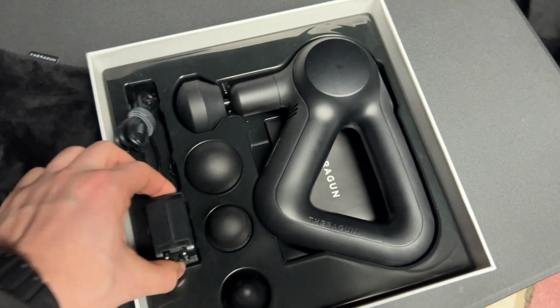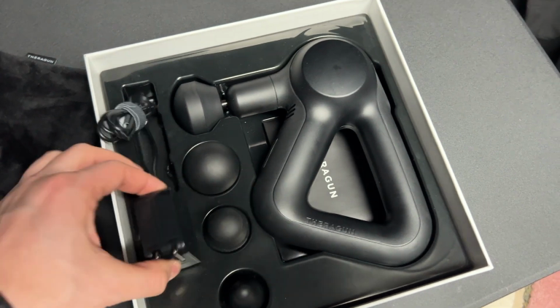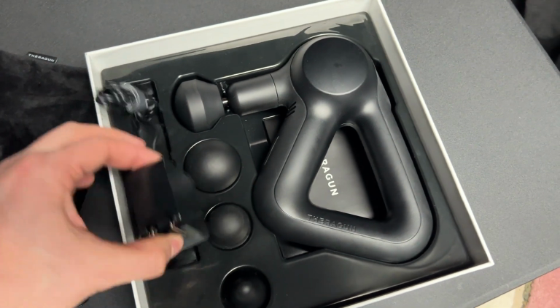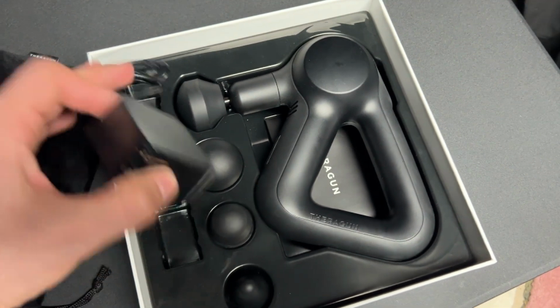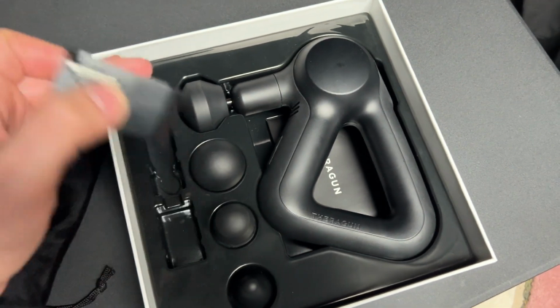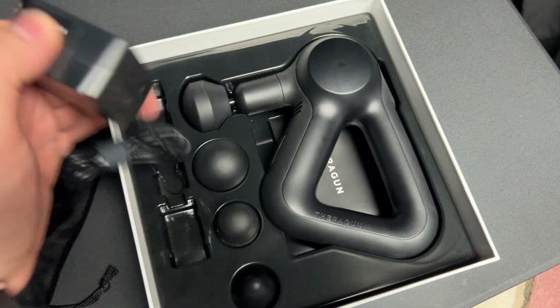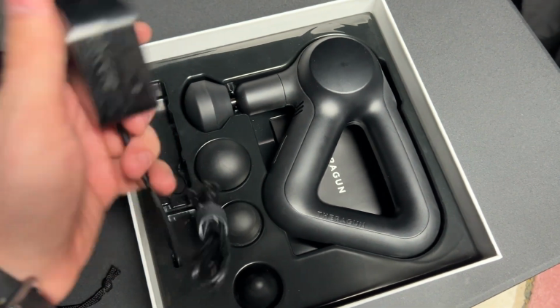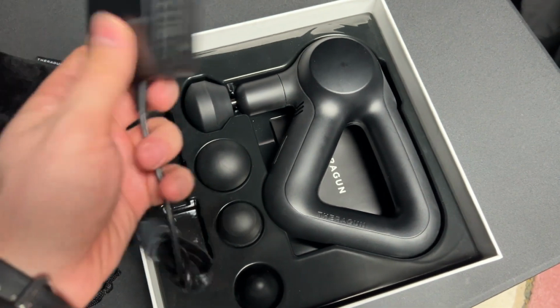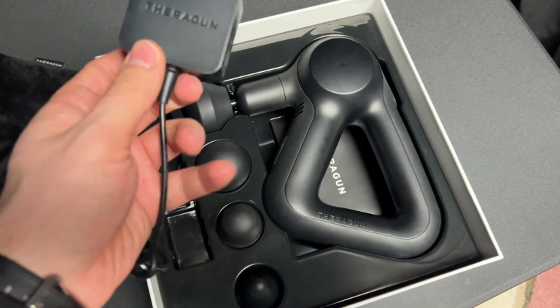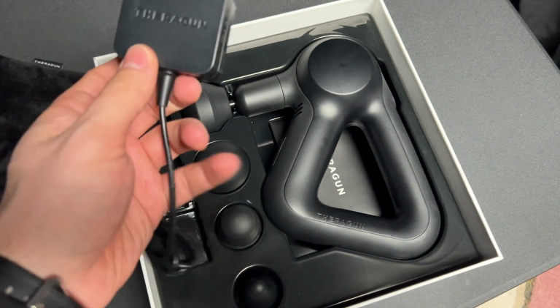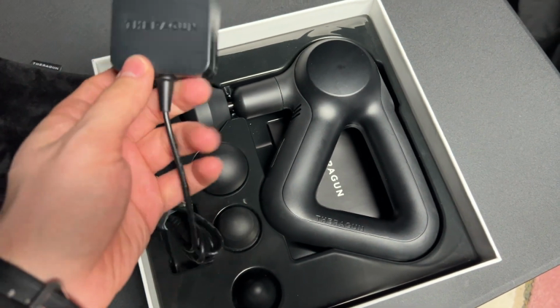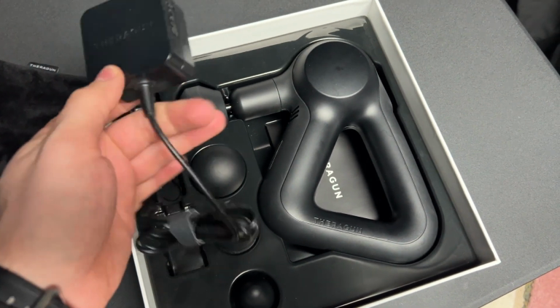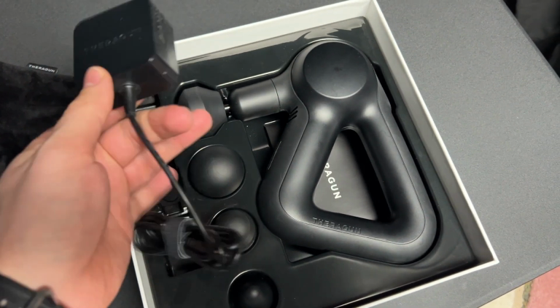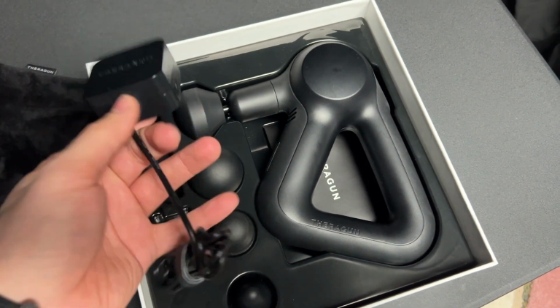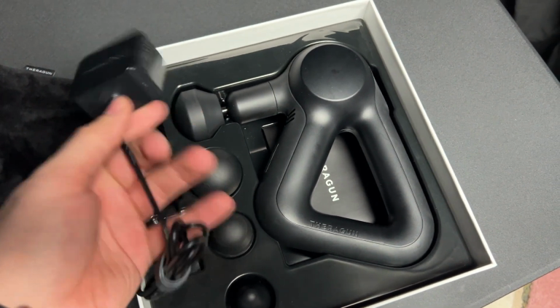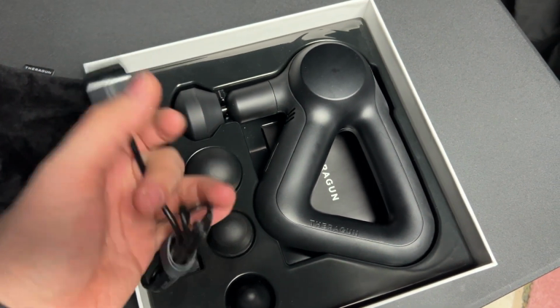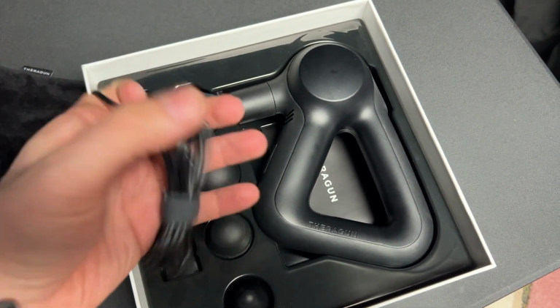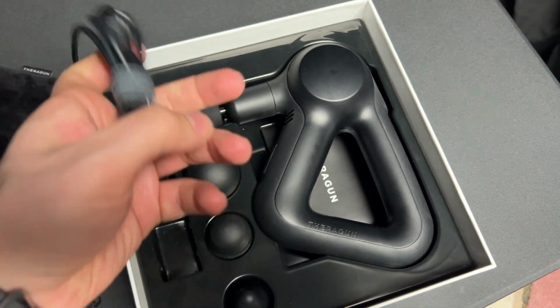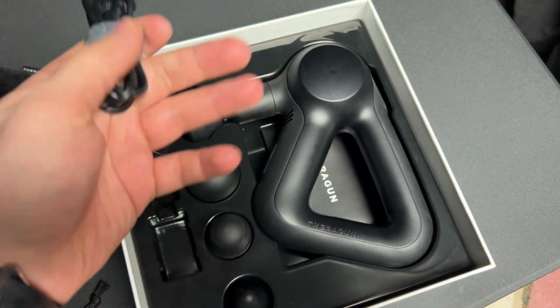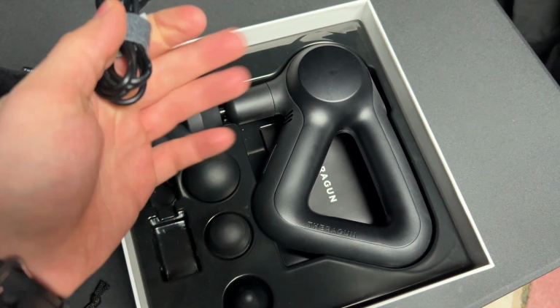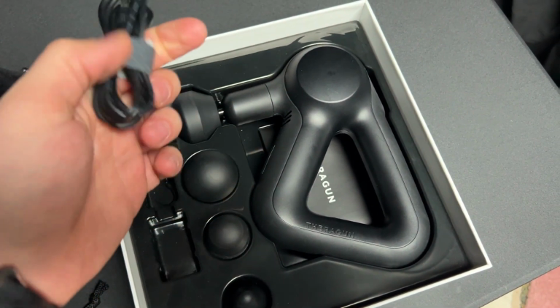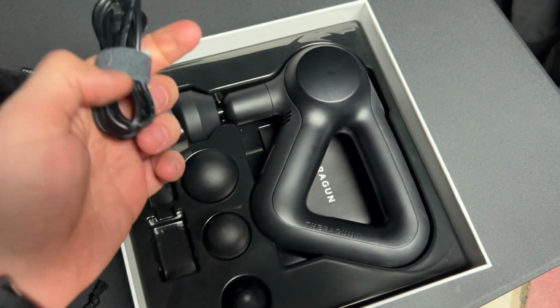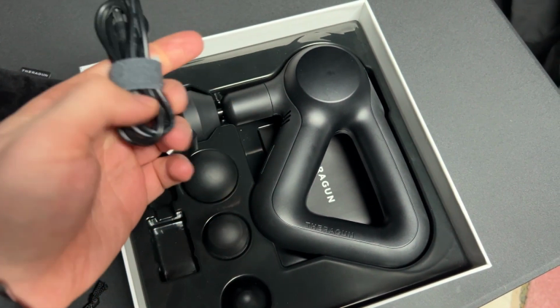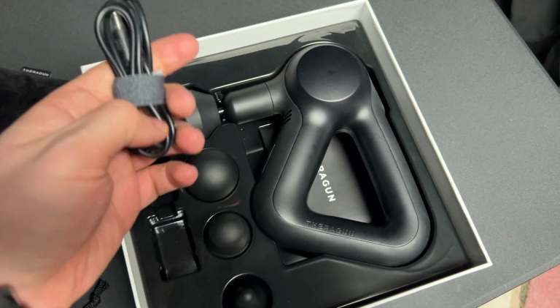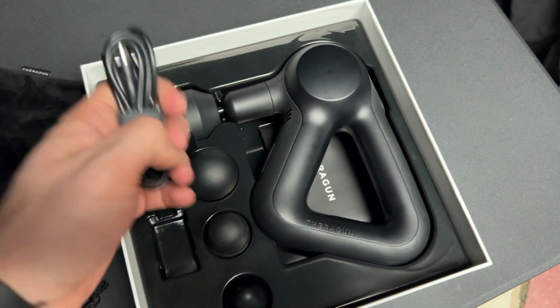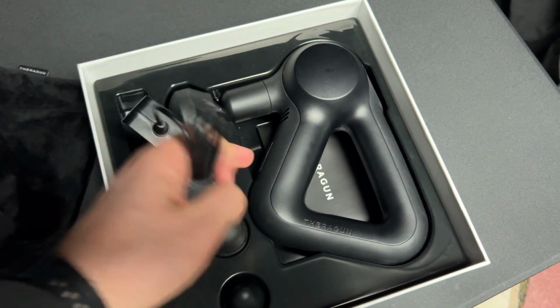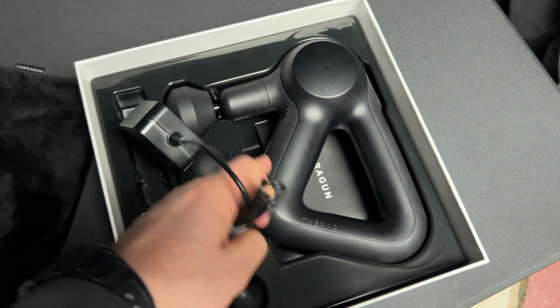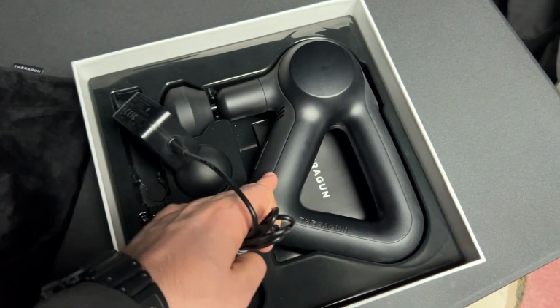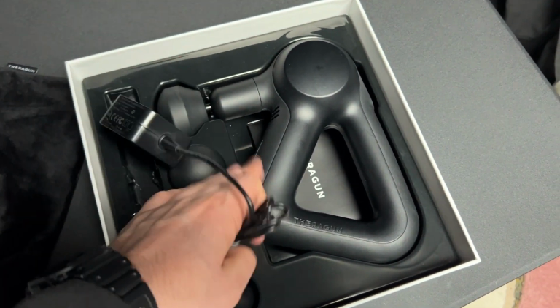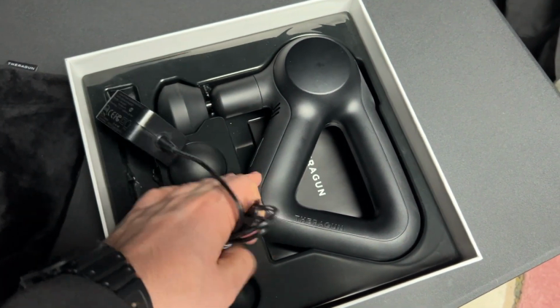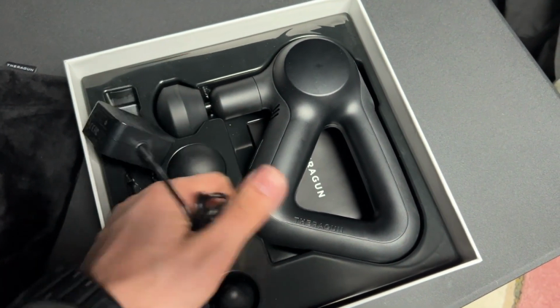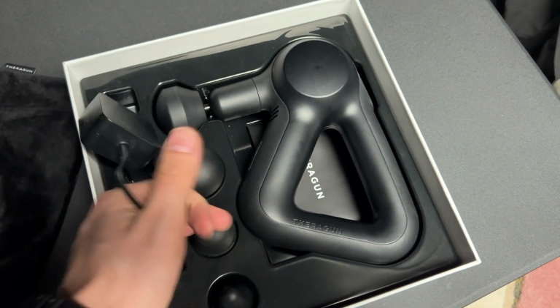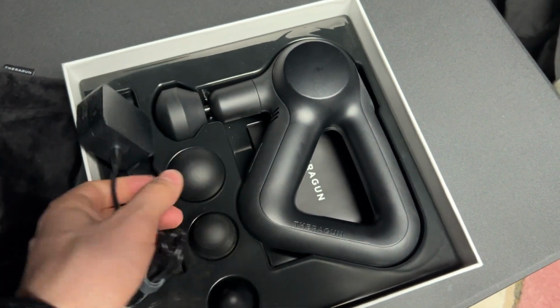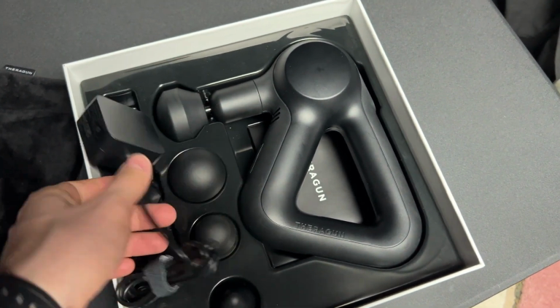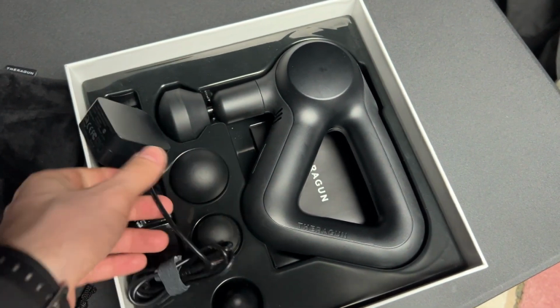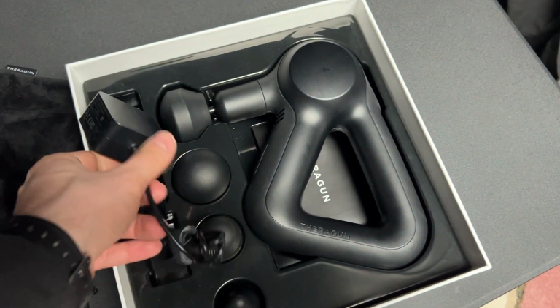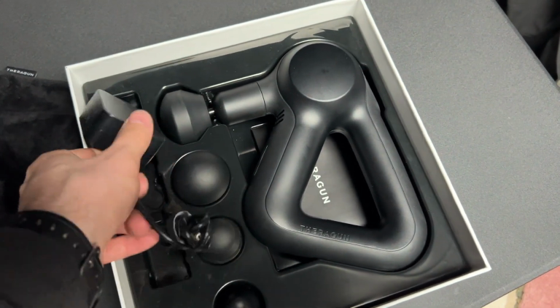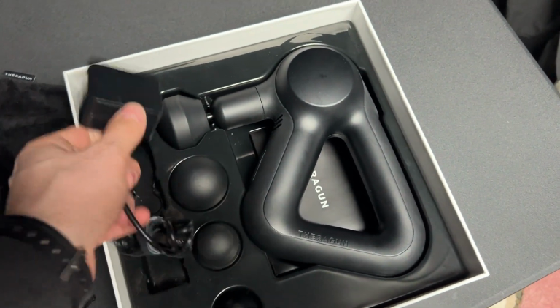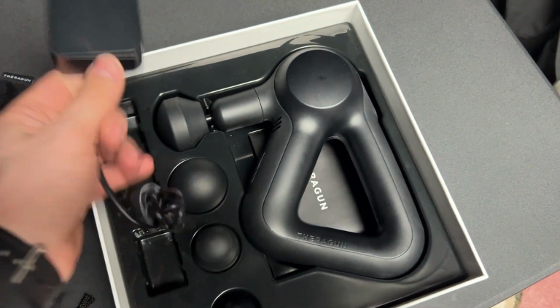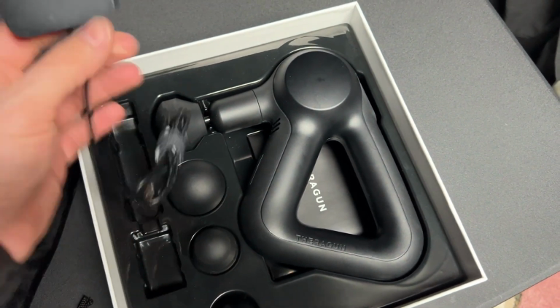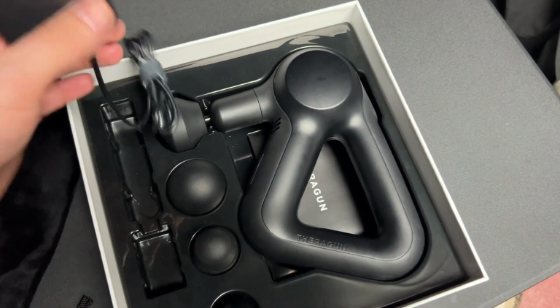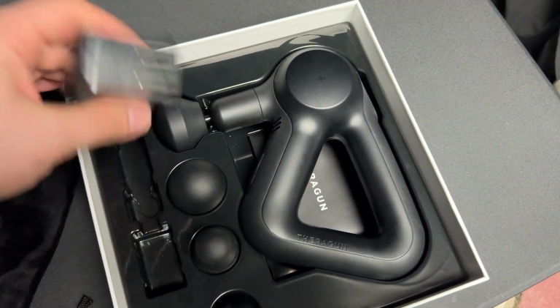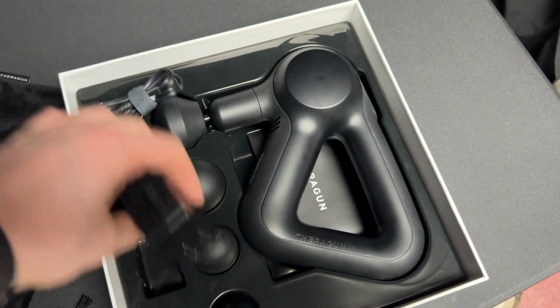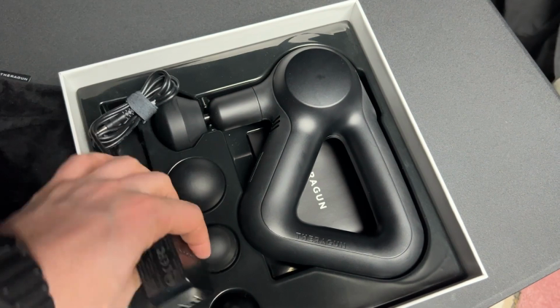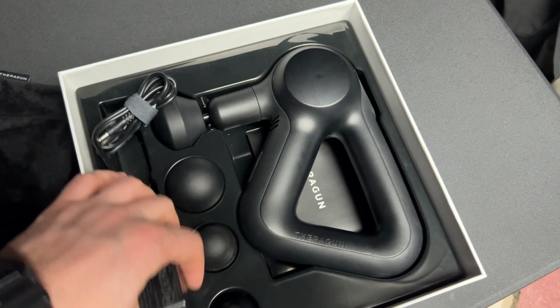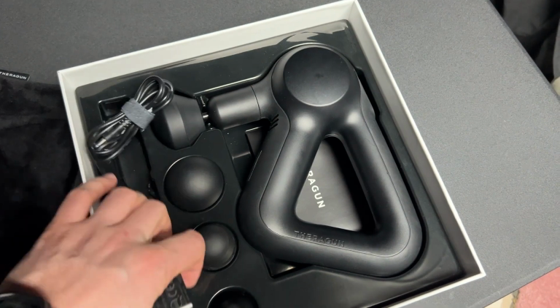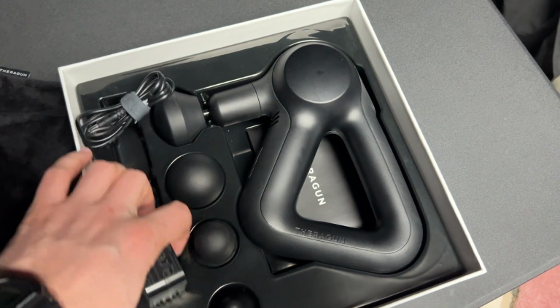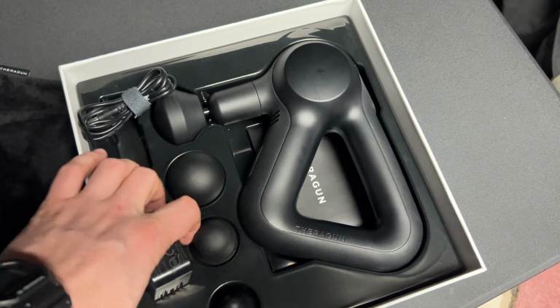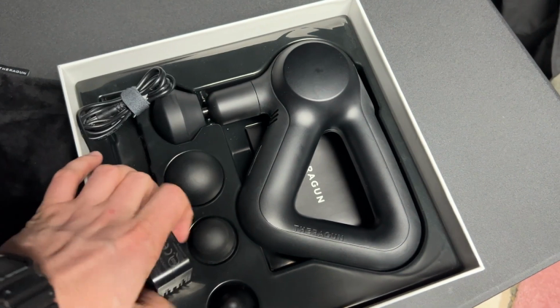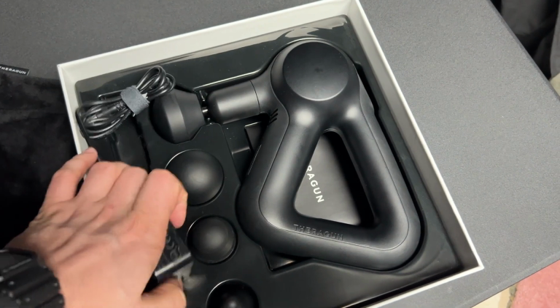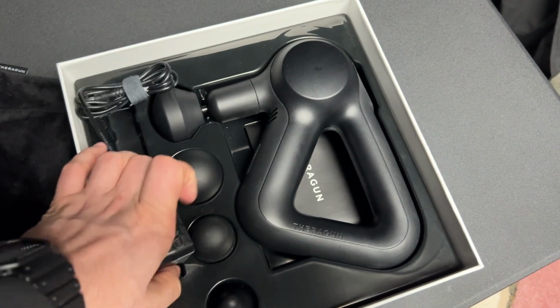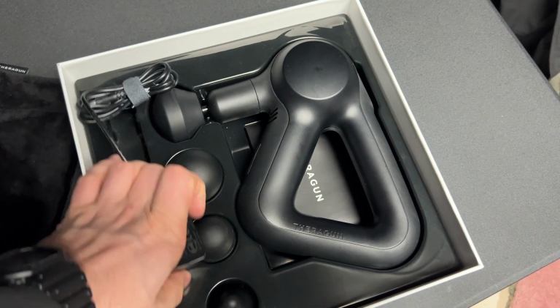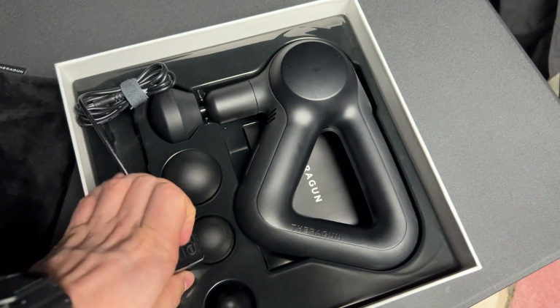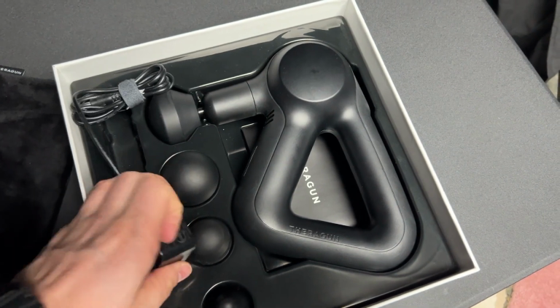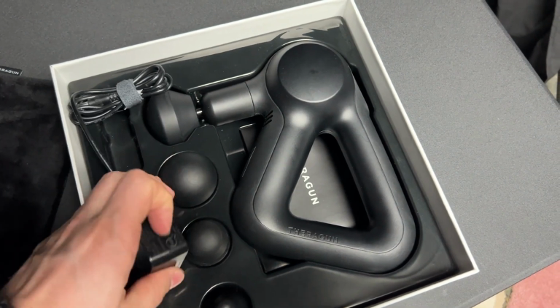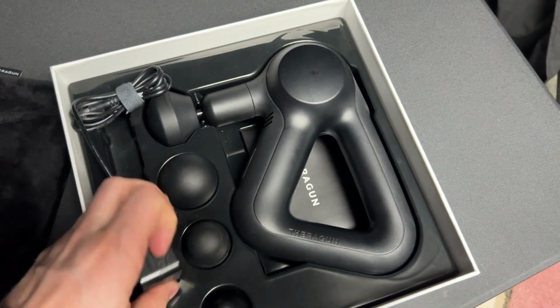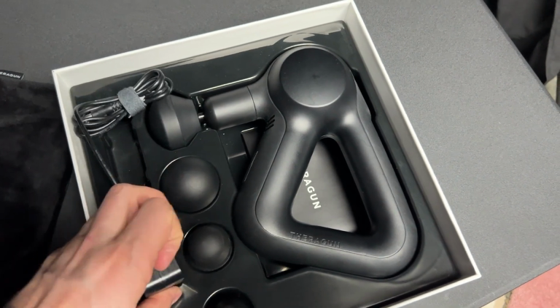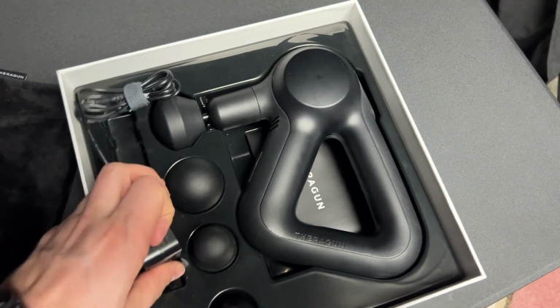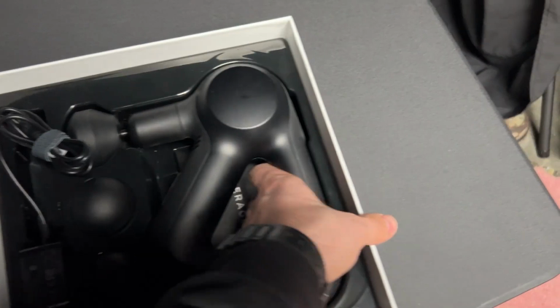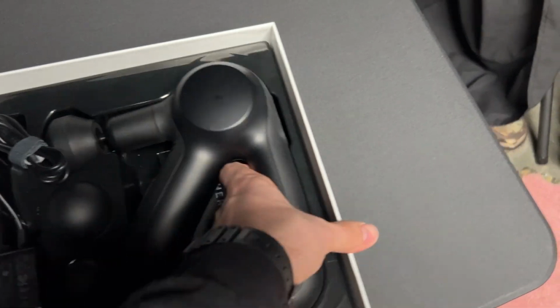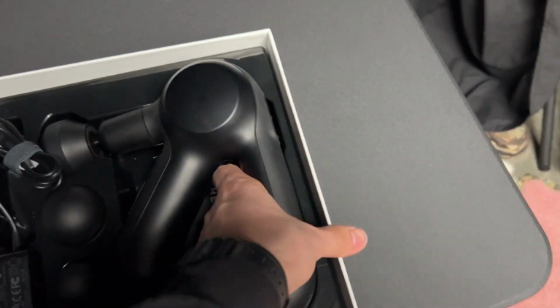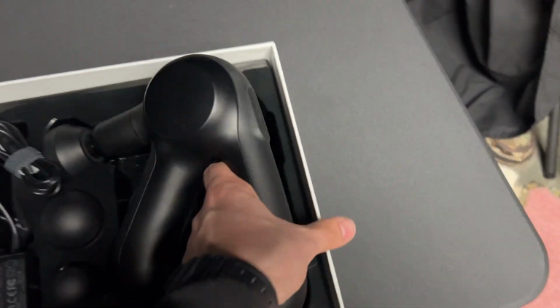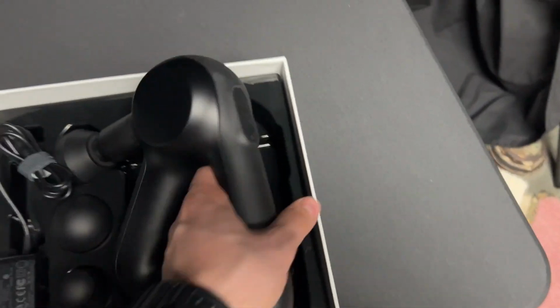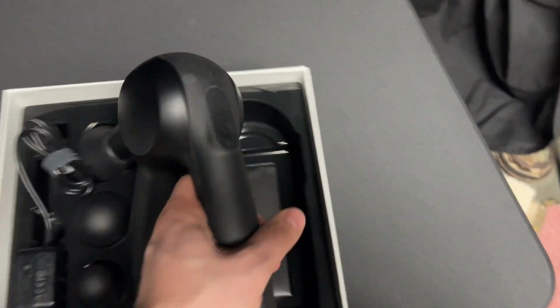This is a little charger here that goes into the actual device itself. We'll set that aside for now and pull this out.